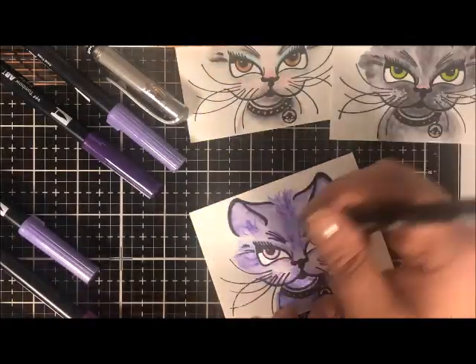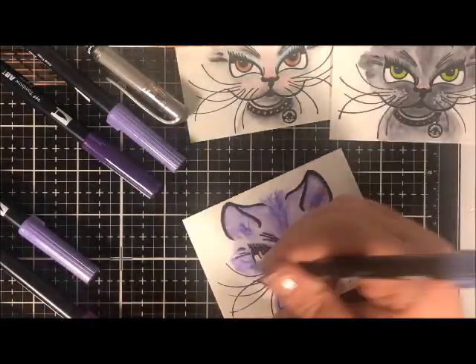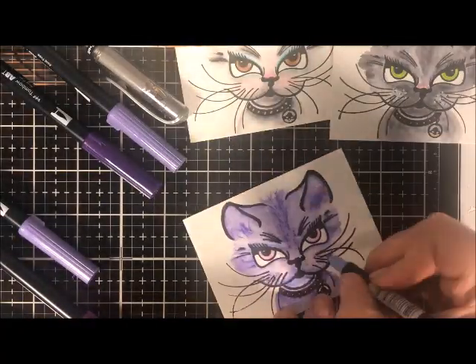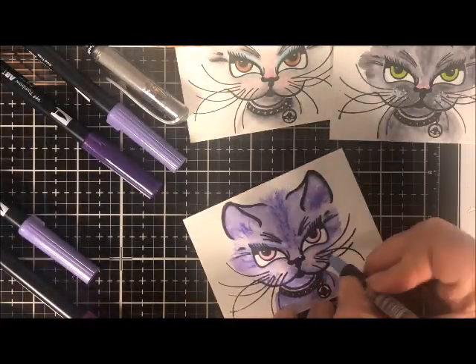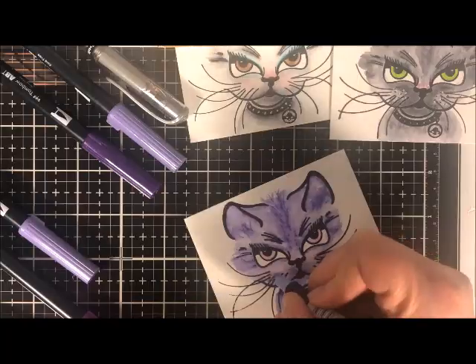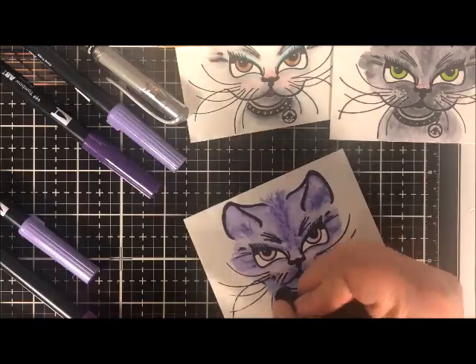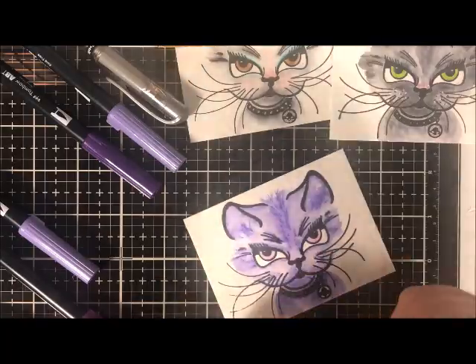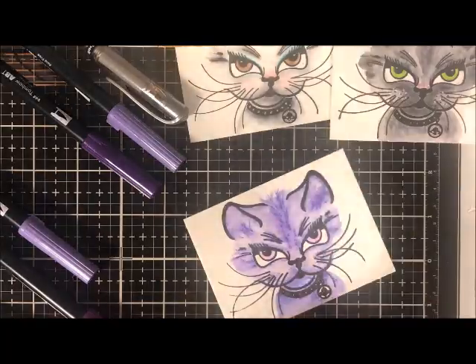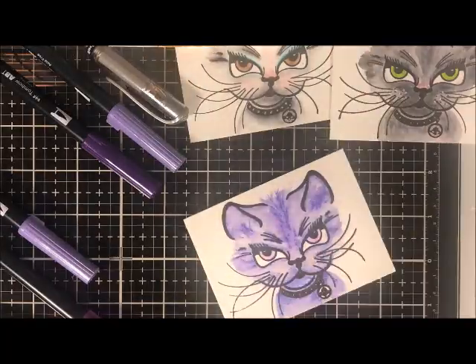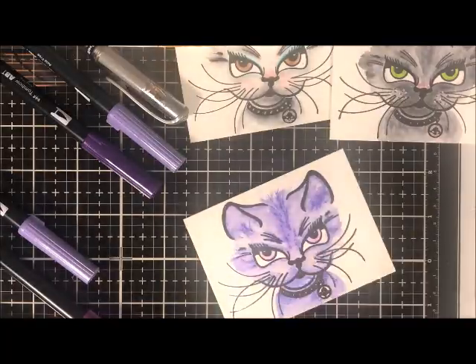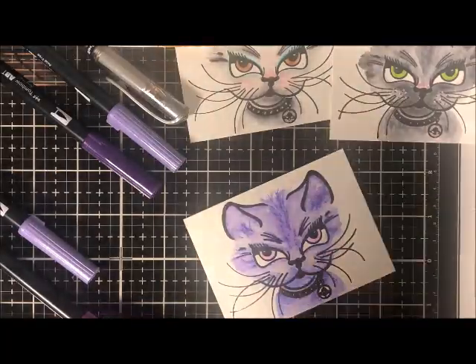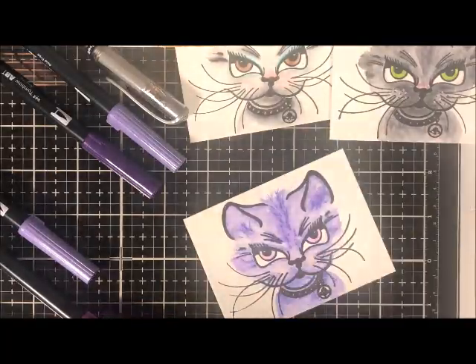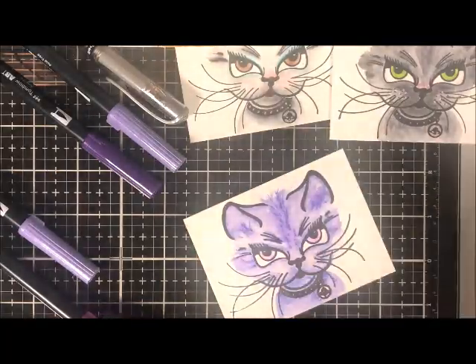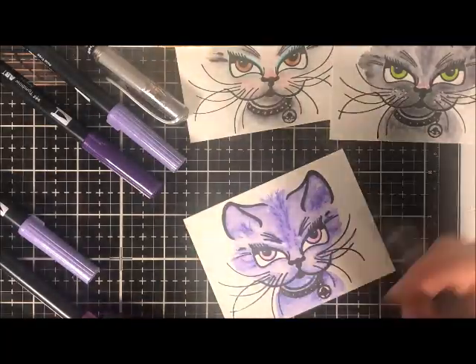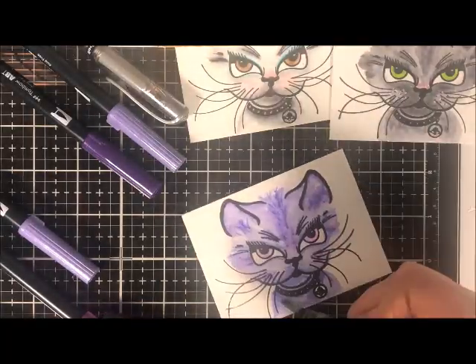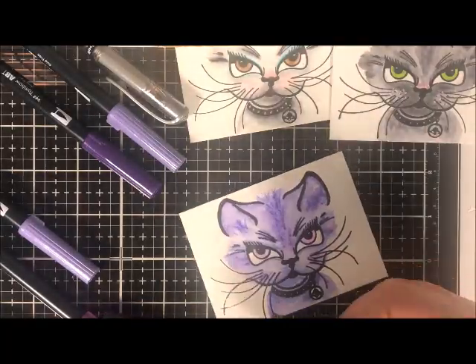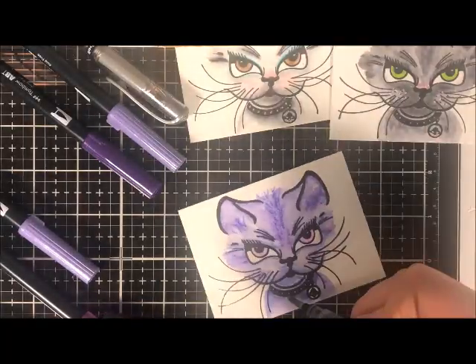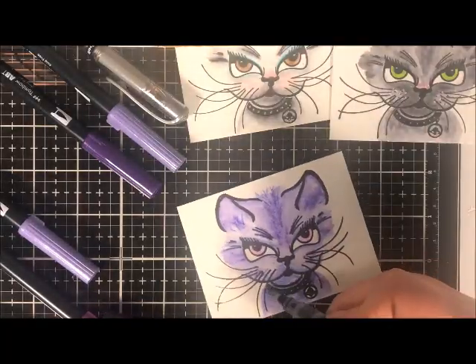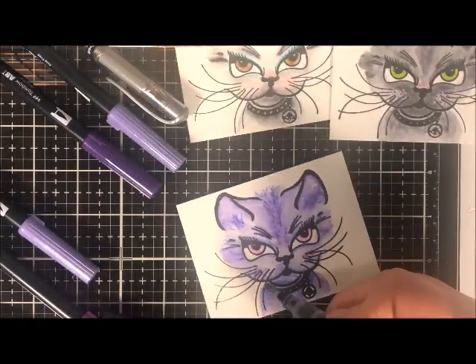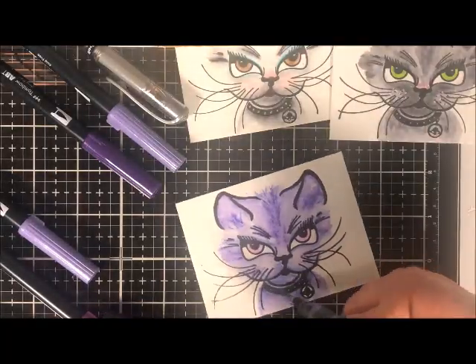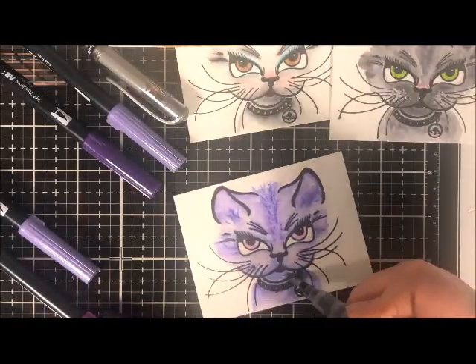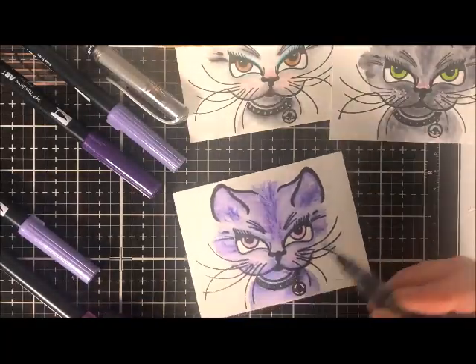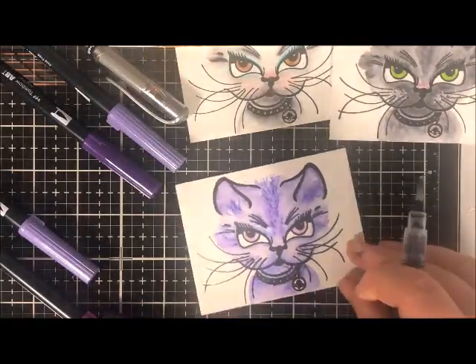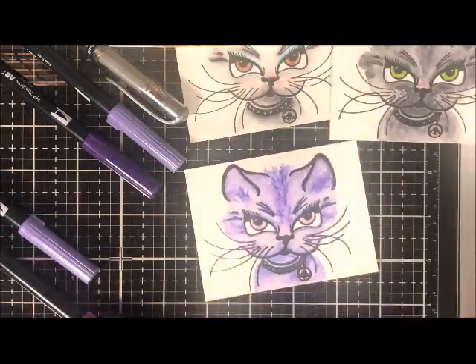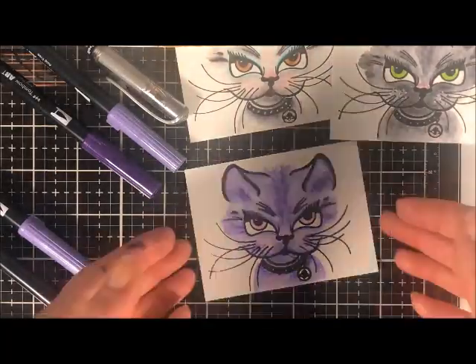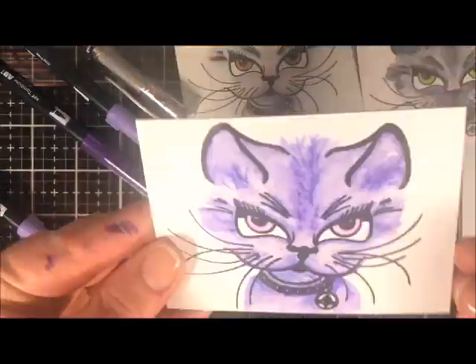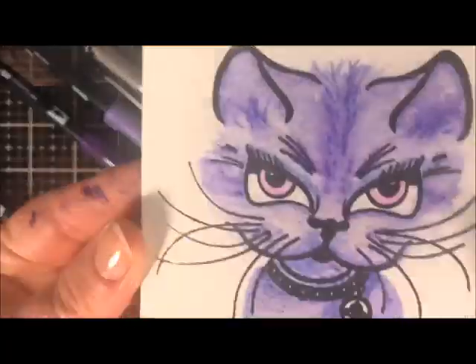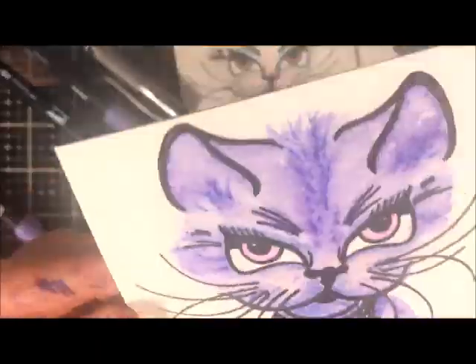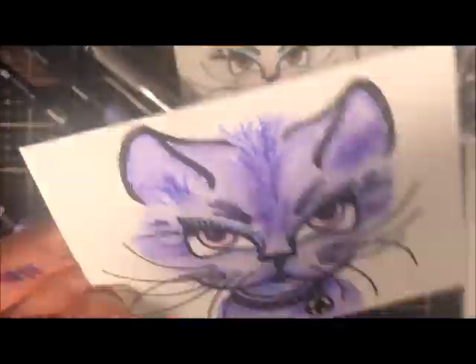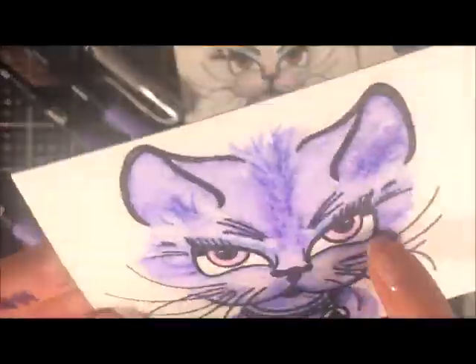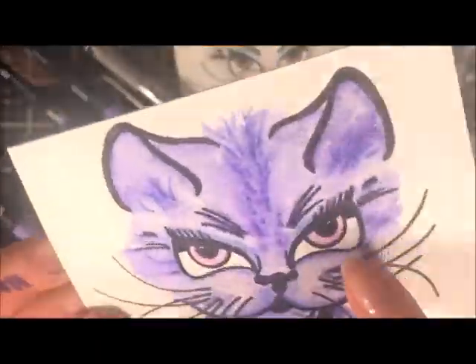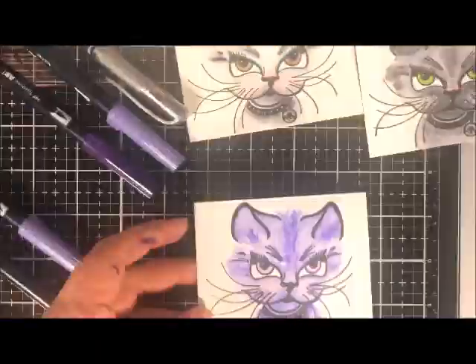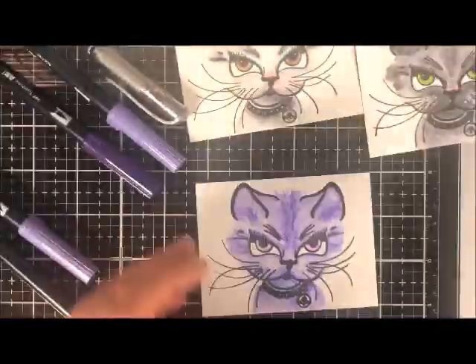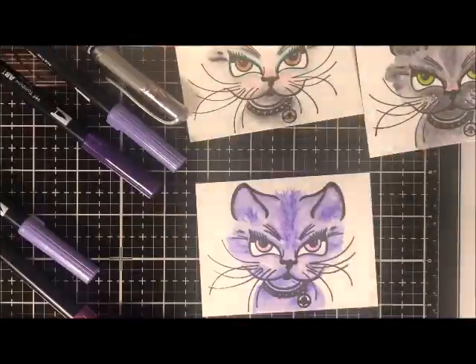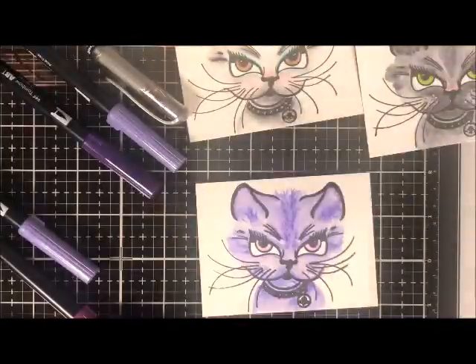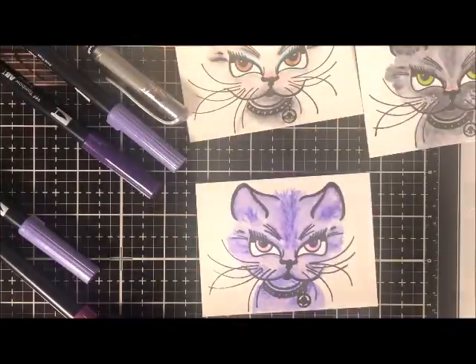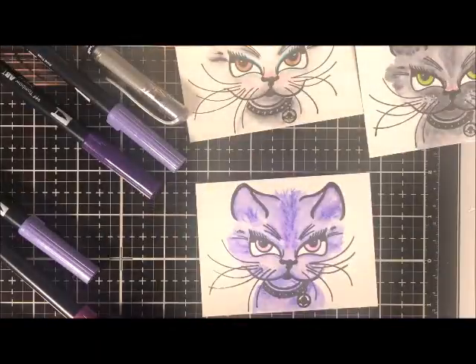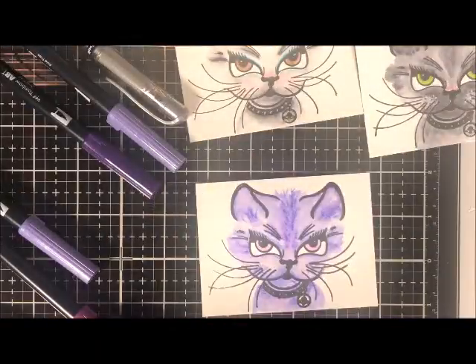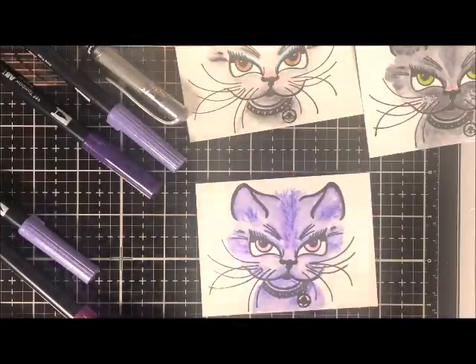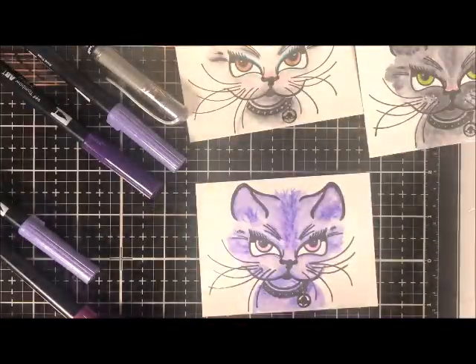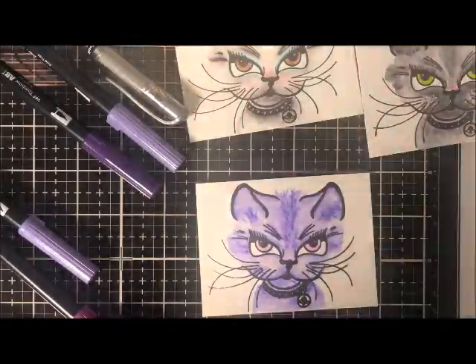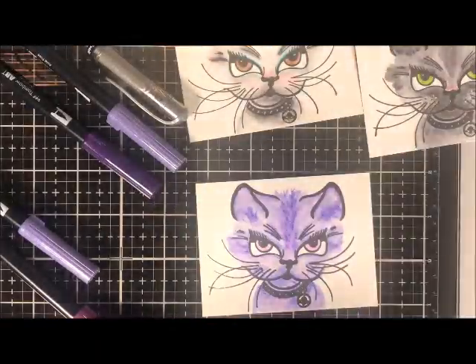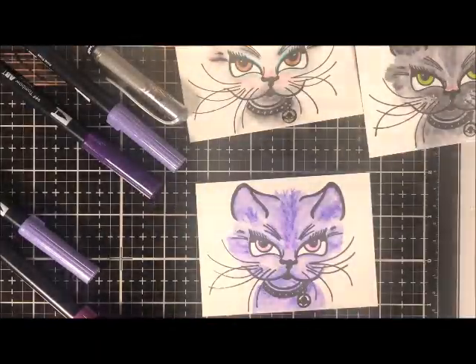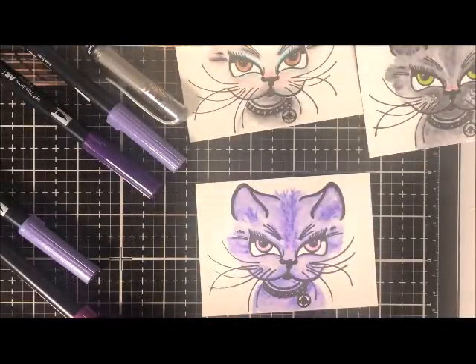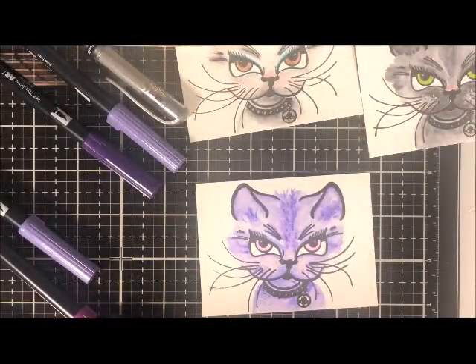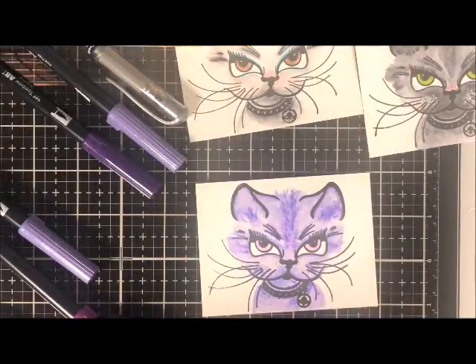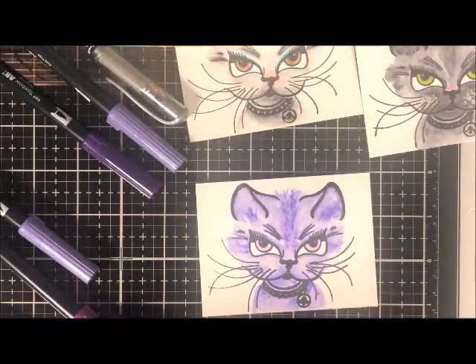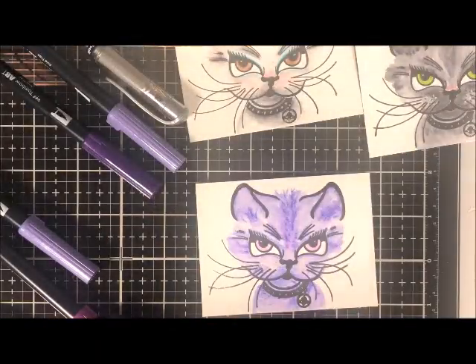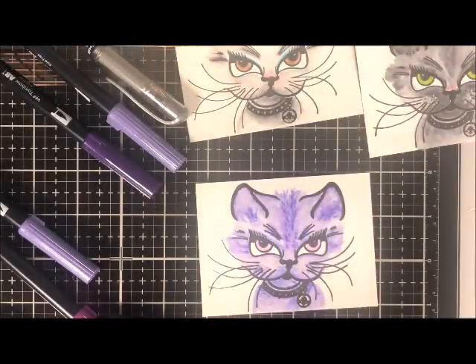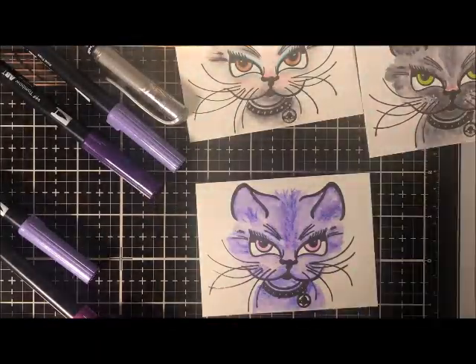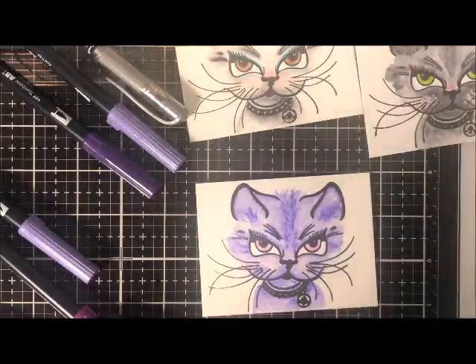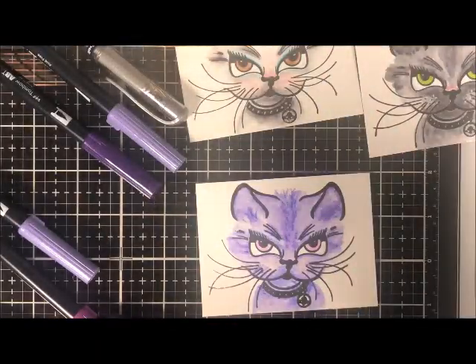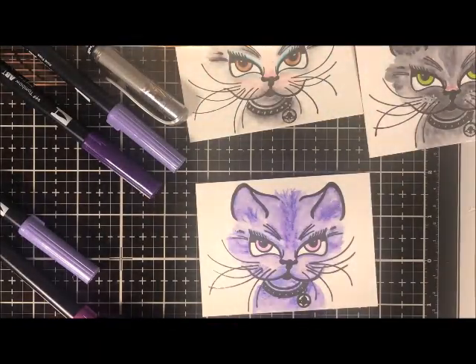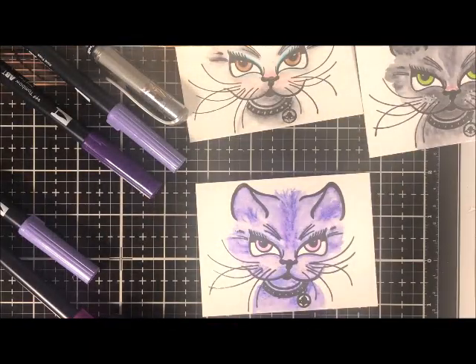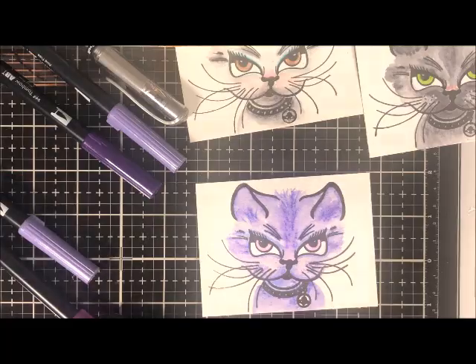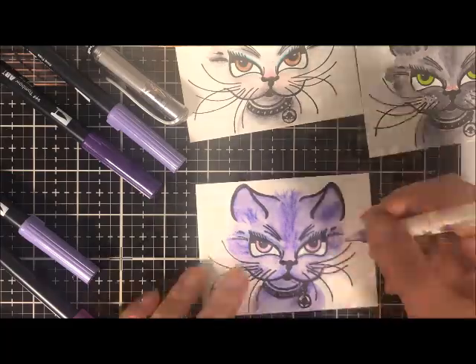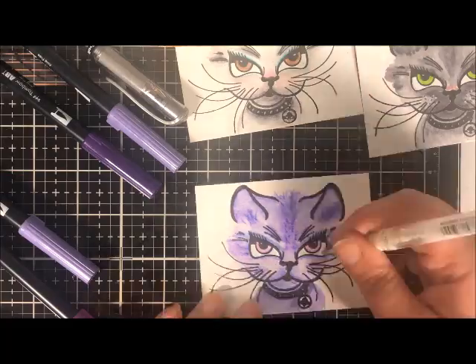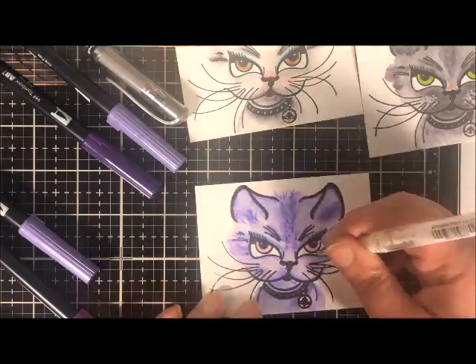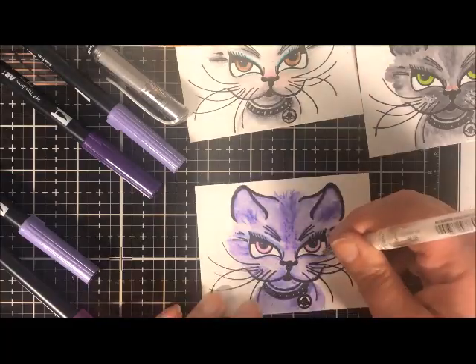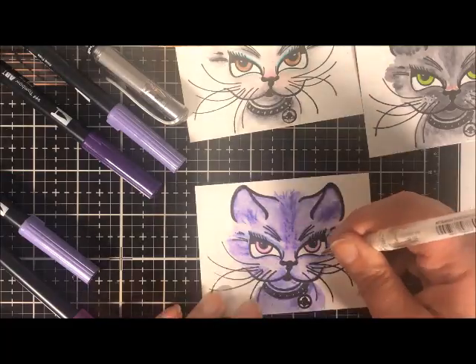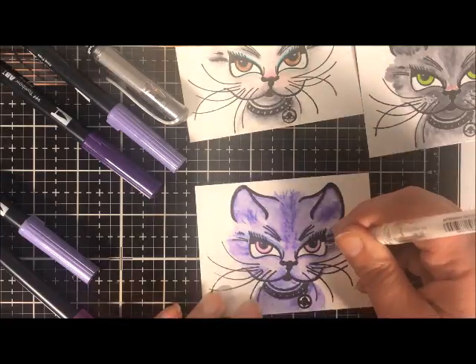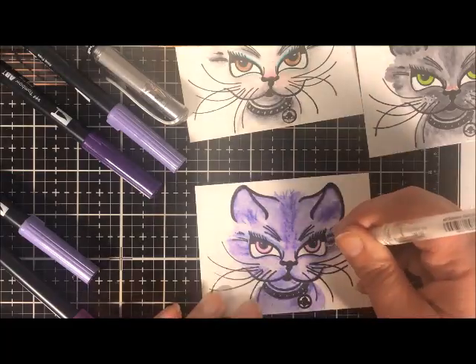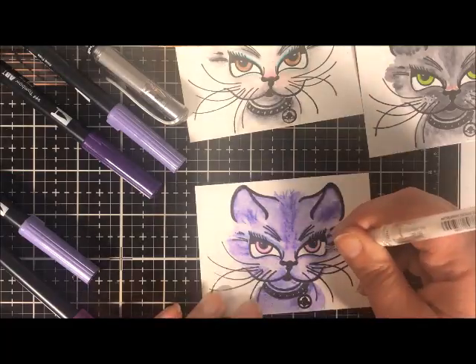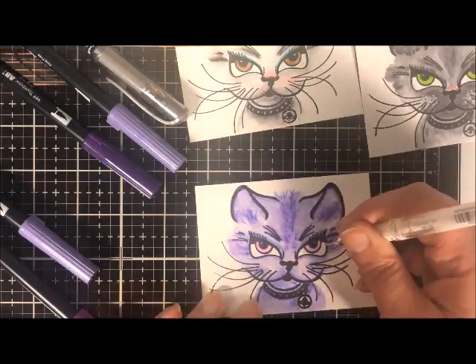My purple kitty came together pretty well. I hope you enjoyed this and learned something — please play with your Tombow markers. It's so much fun. Thank you.